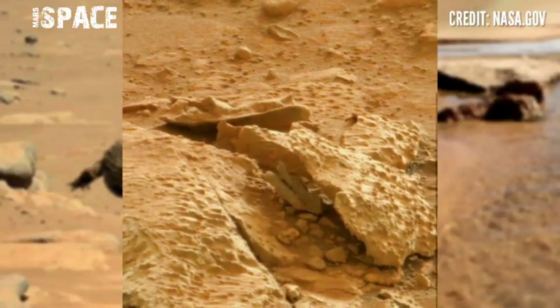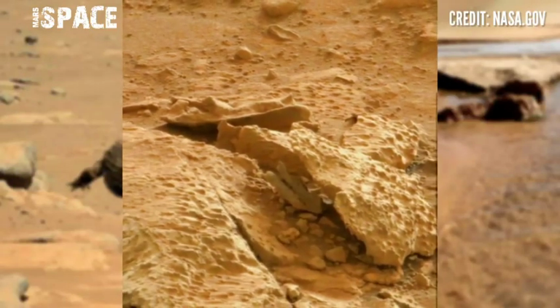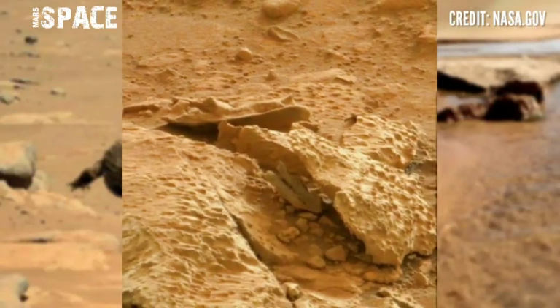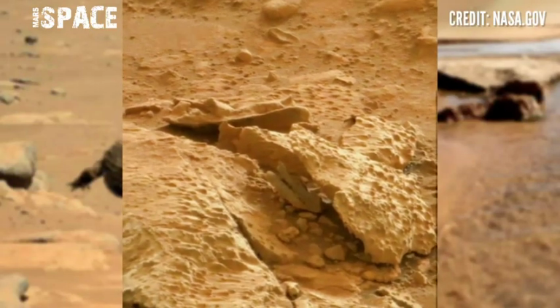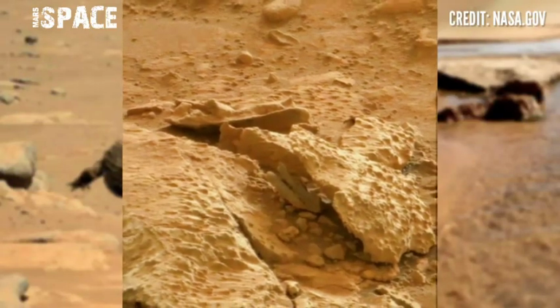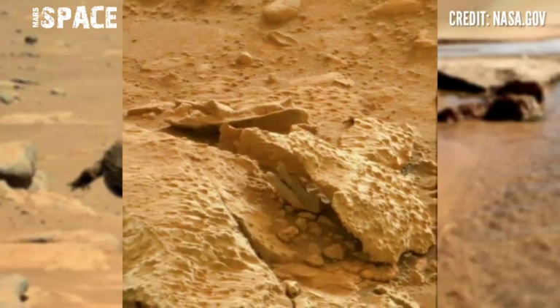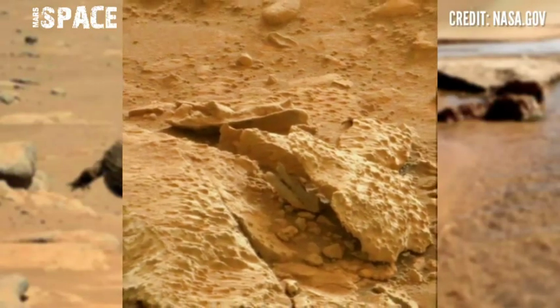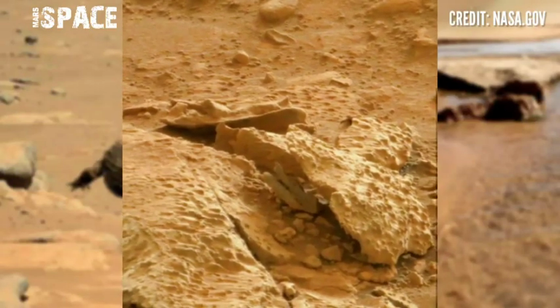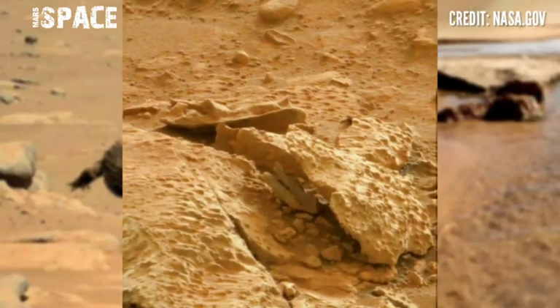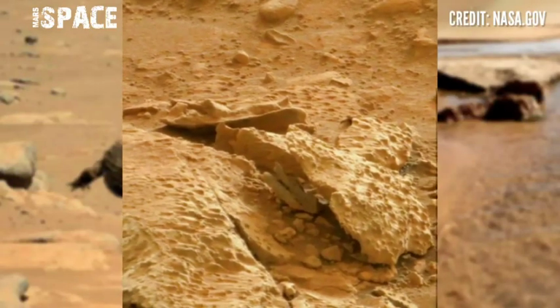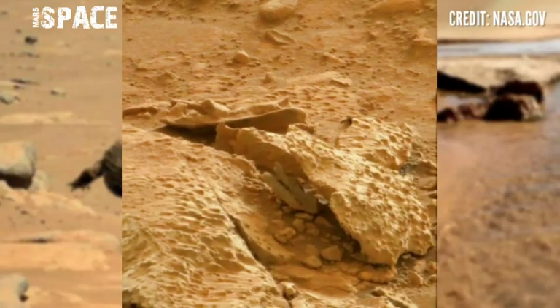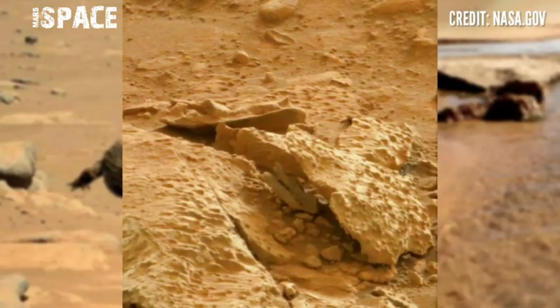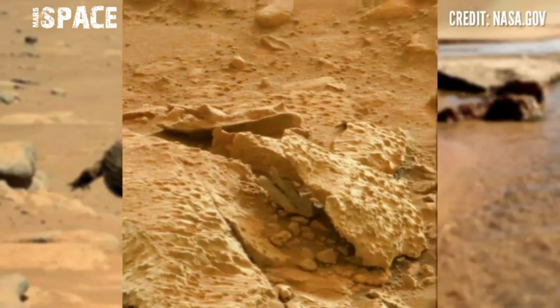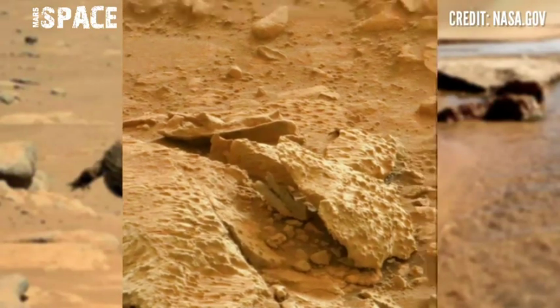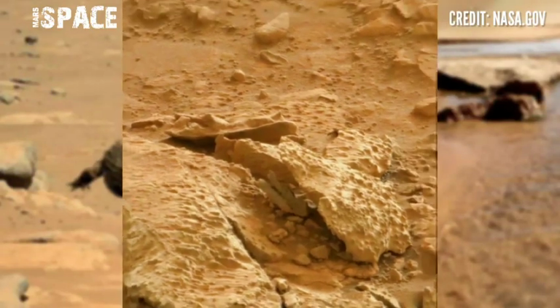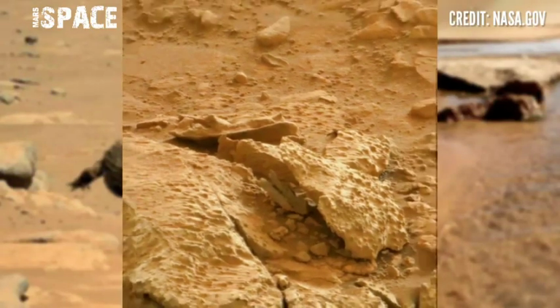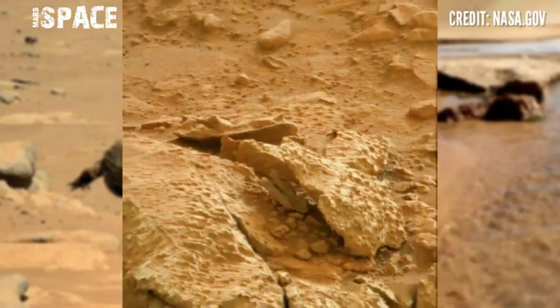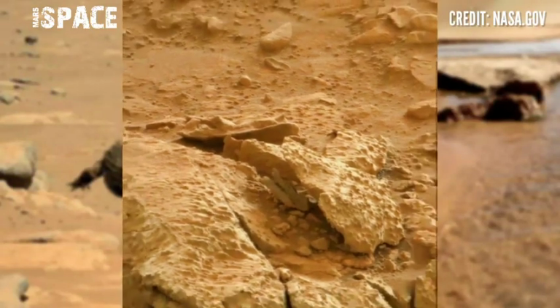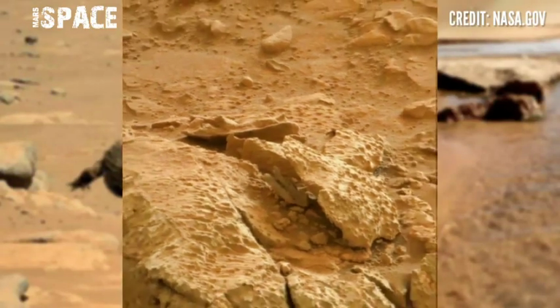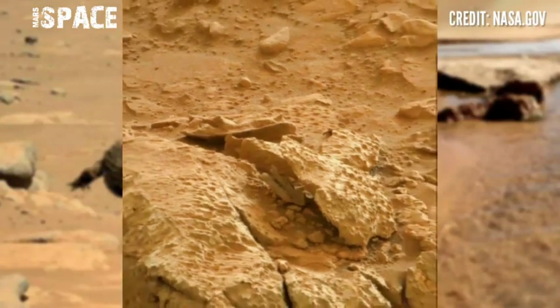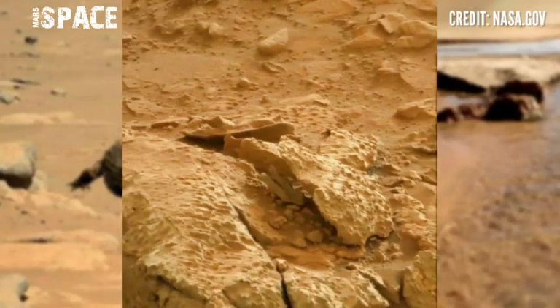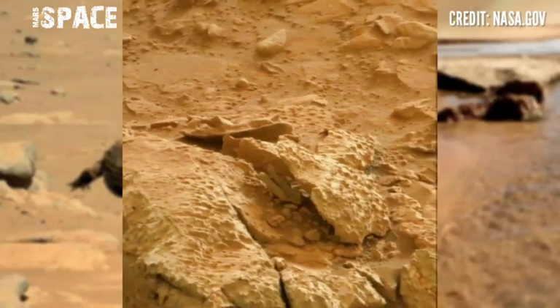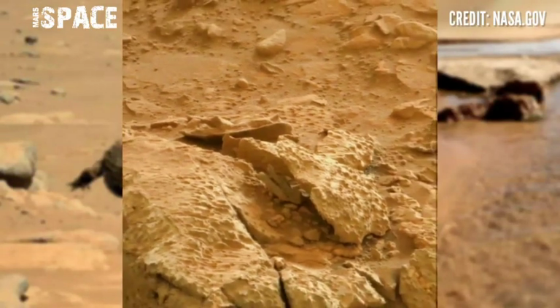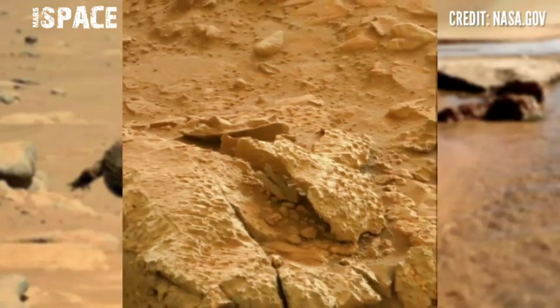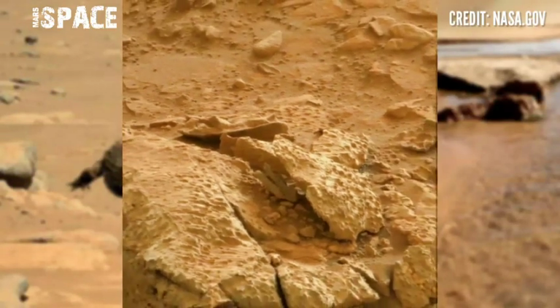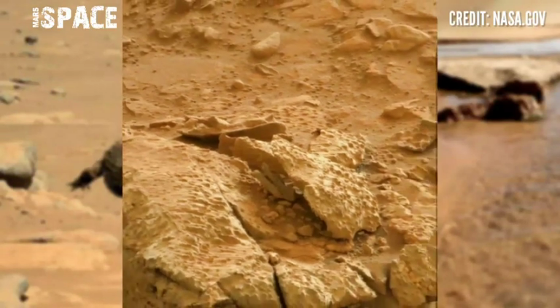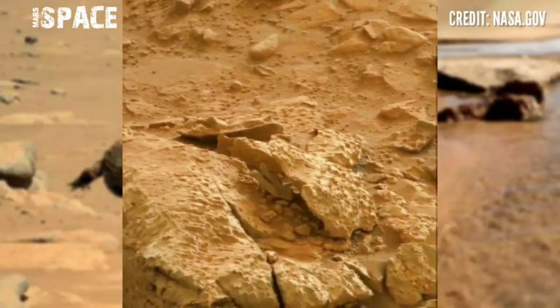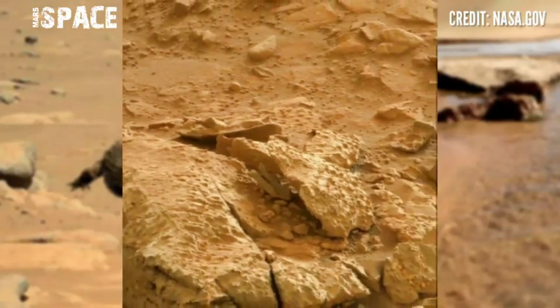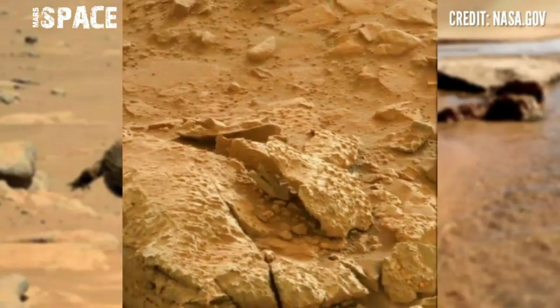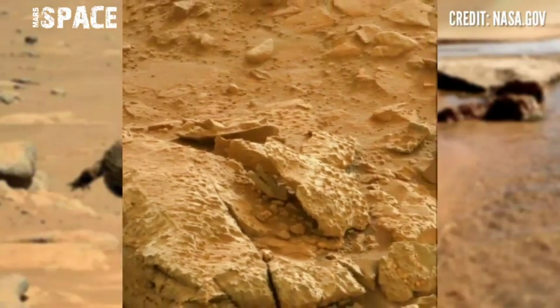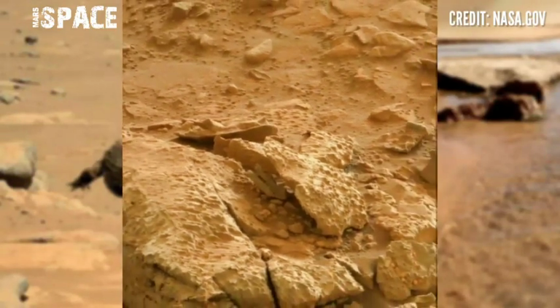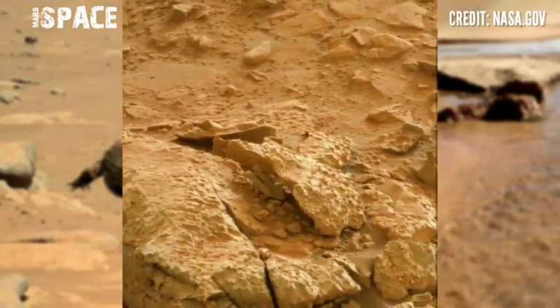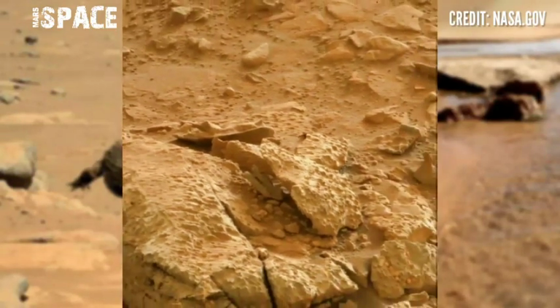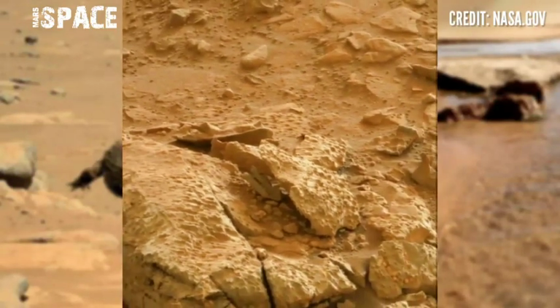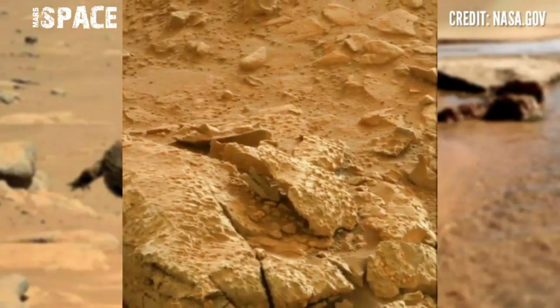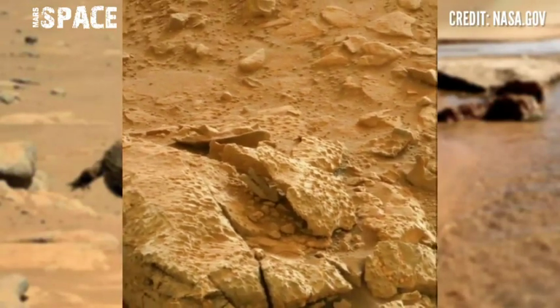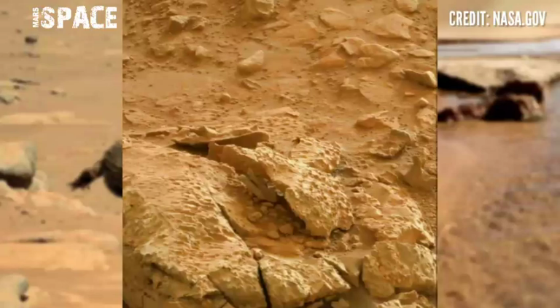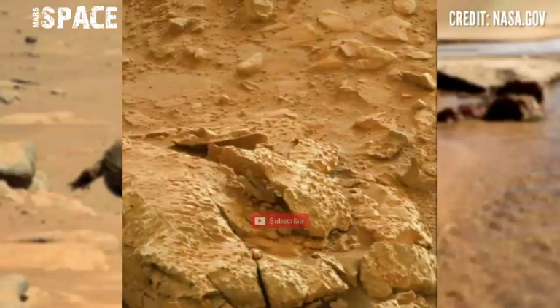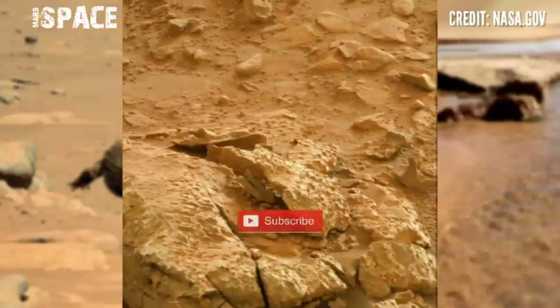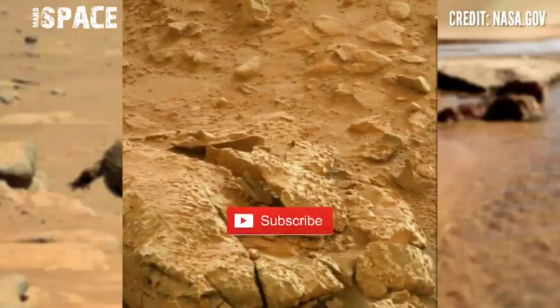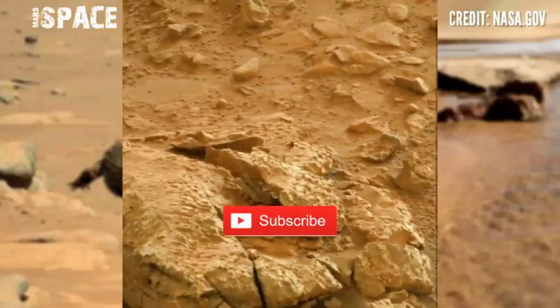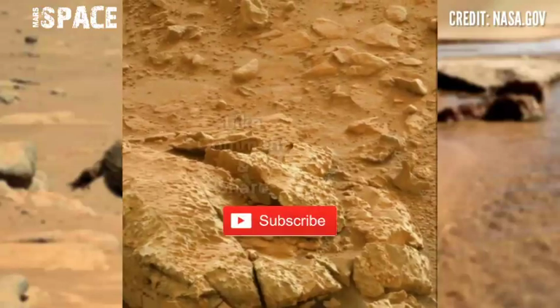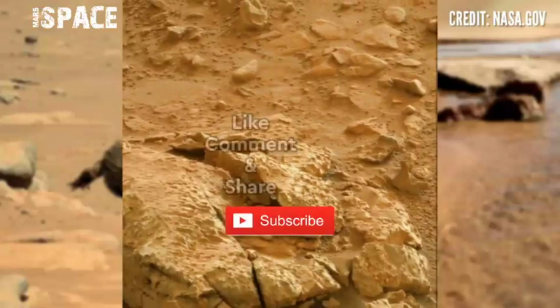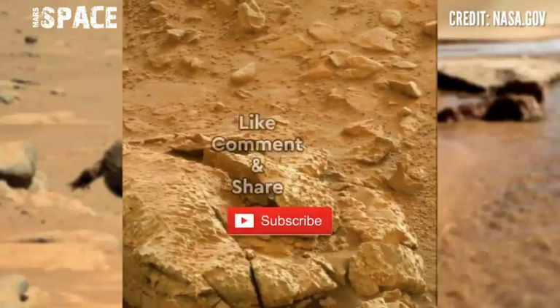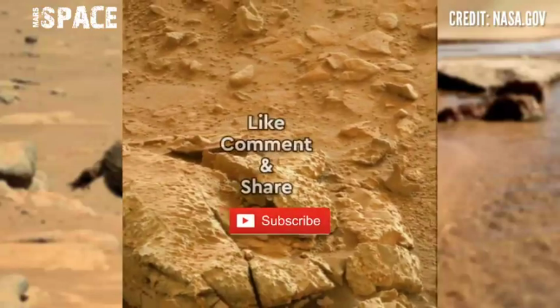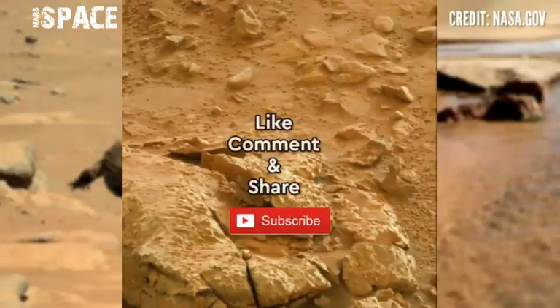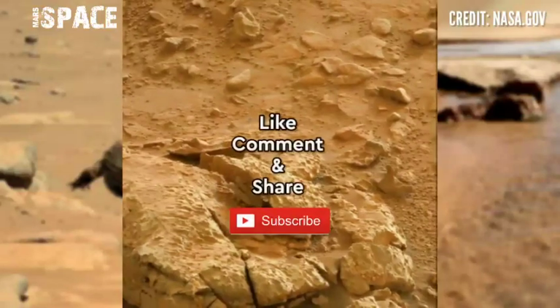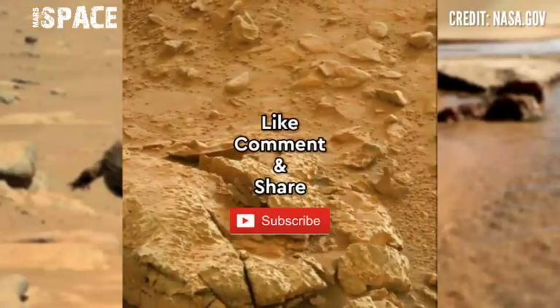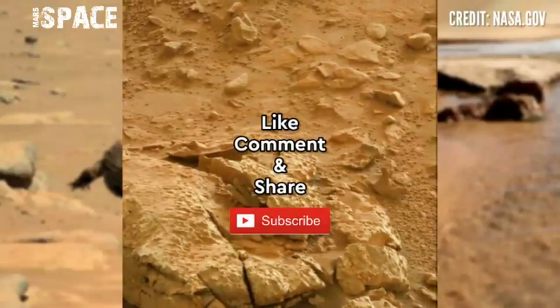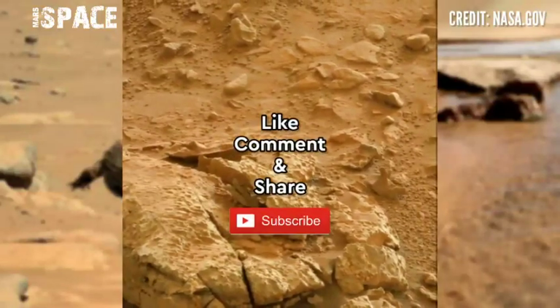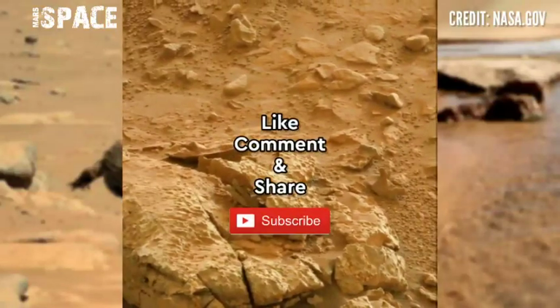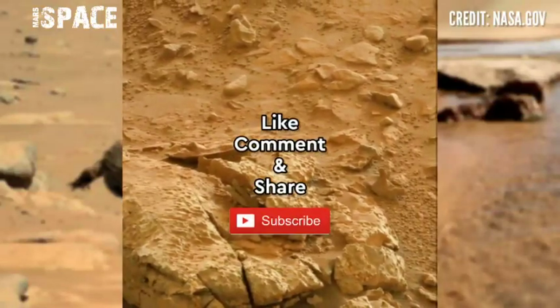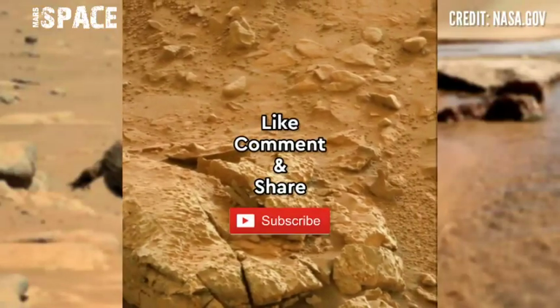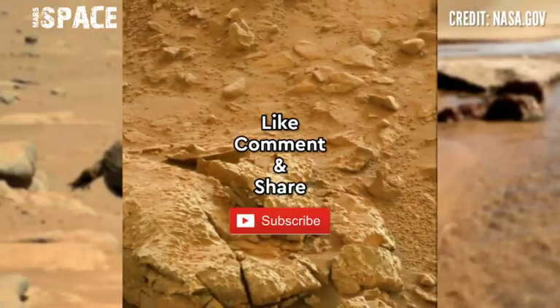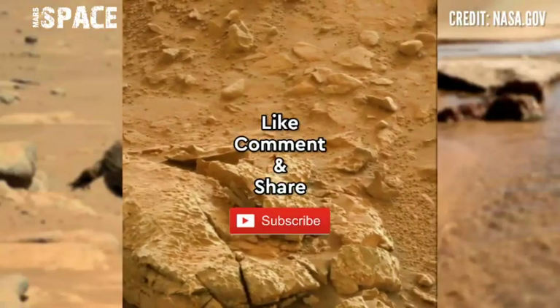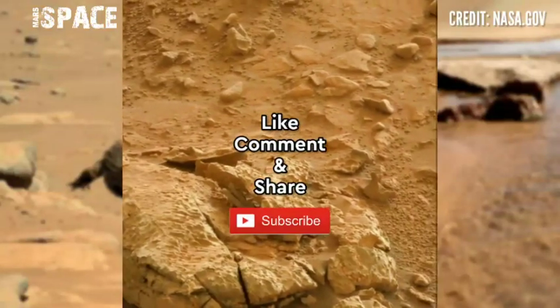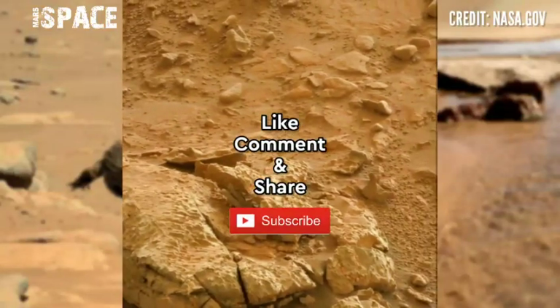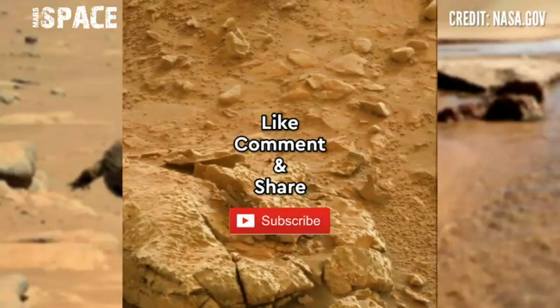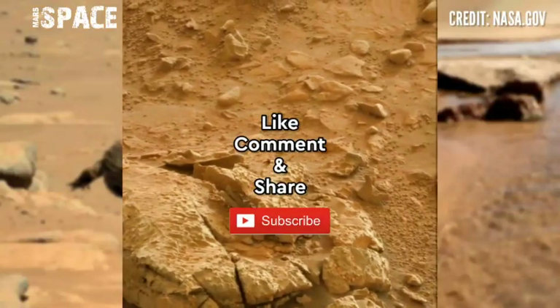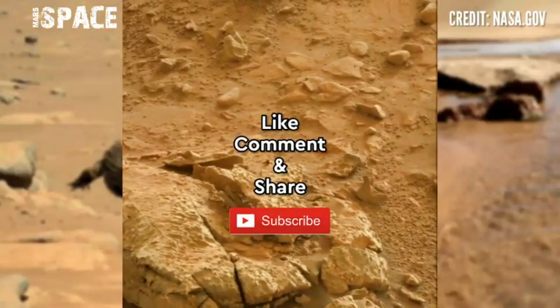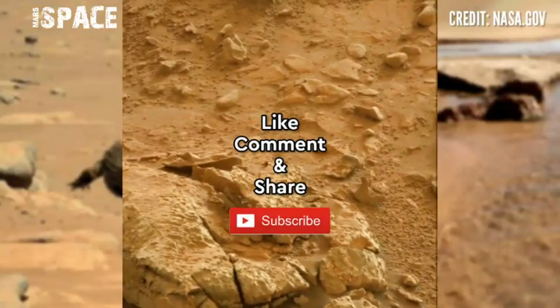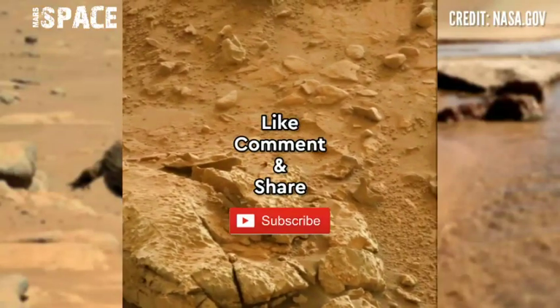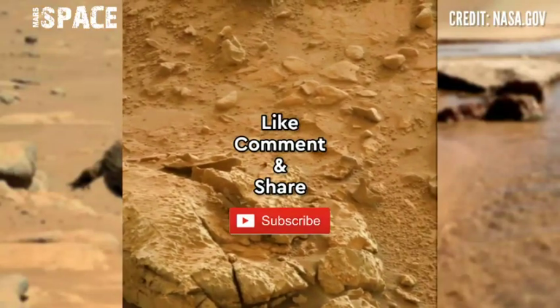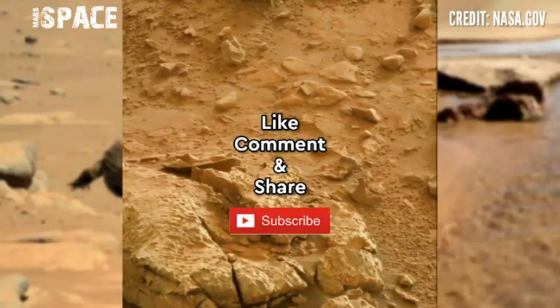Let me know your thoughts right now. If you like my video, hit thumbs up and don't forget to share with your friends. Stay connected with us — thanks for watching.